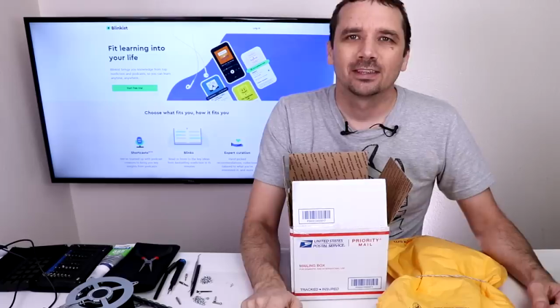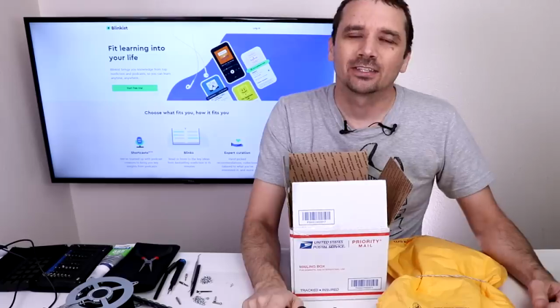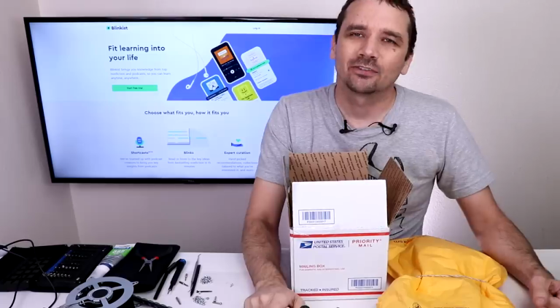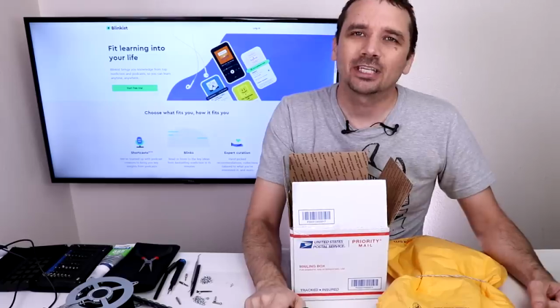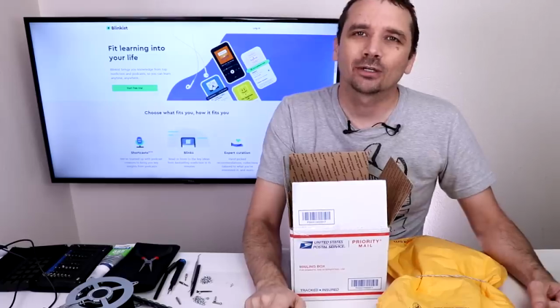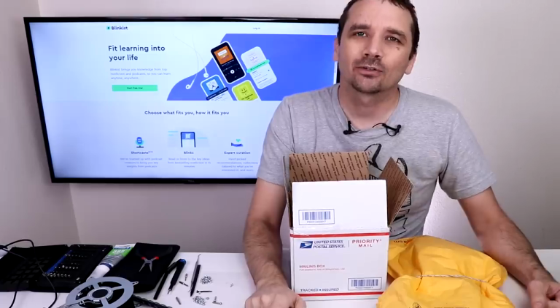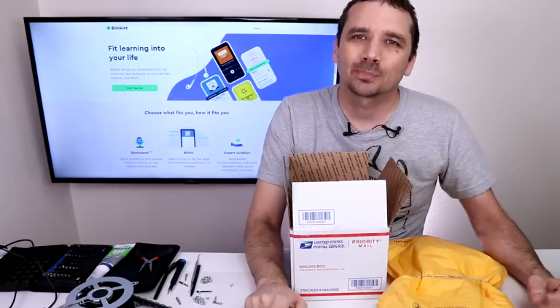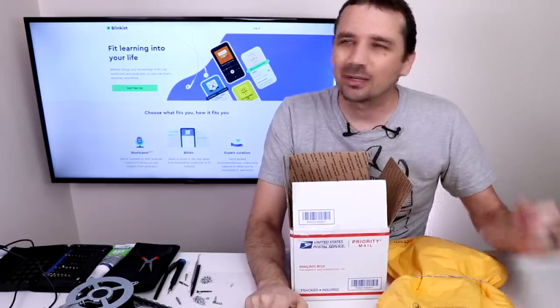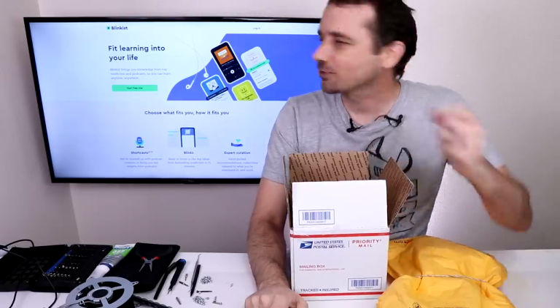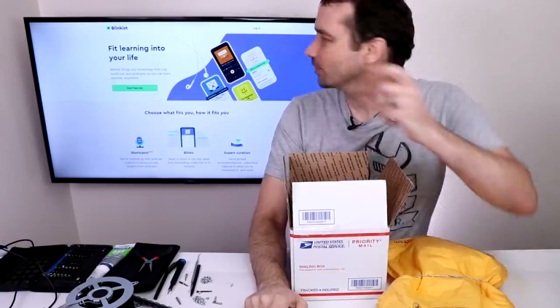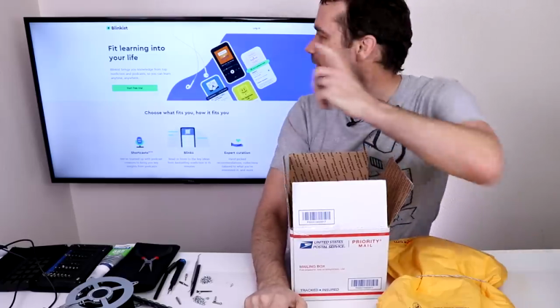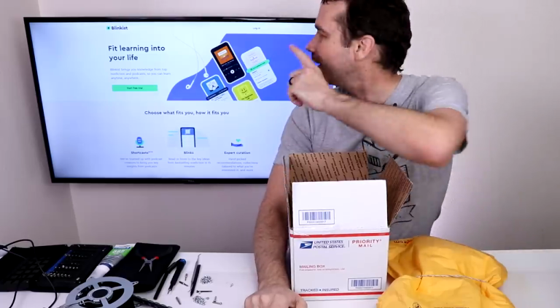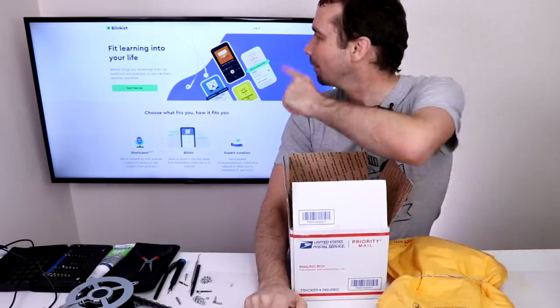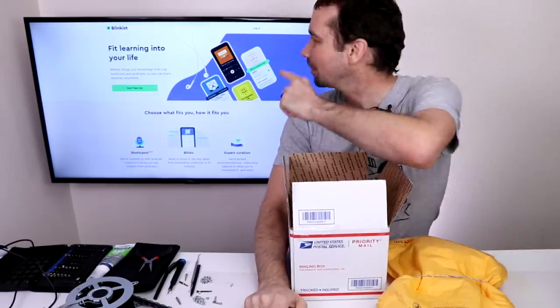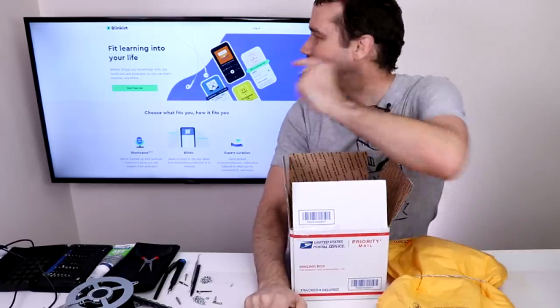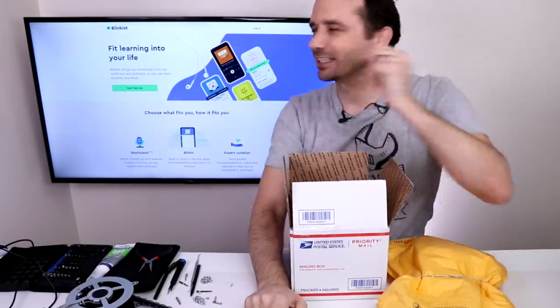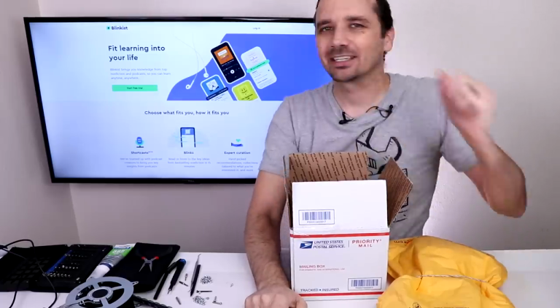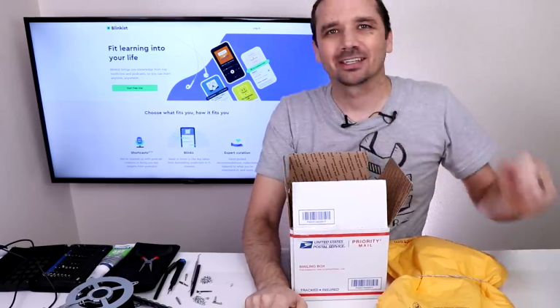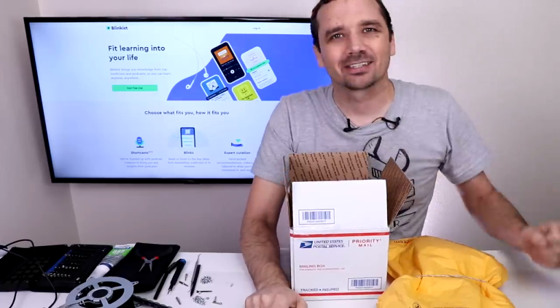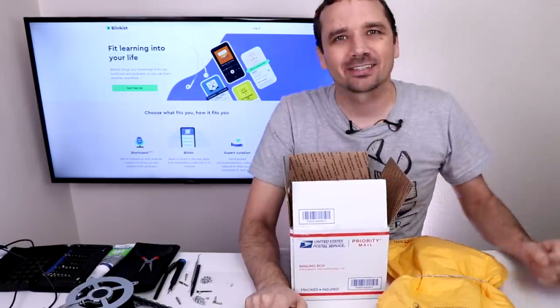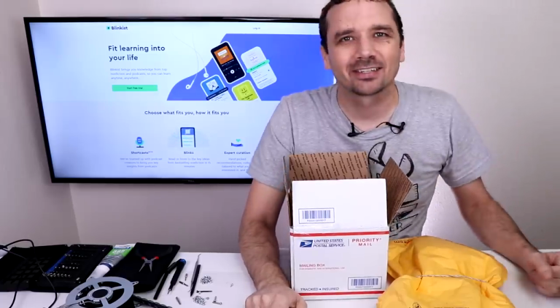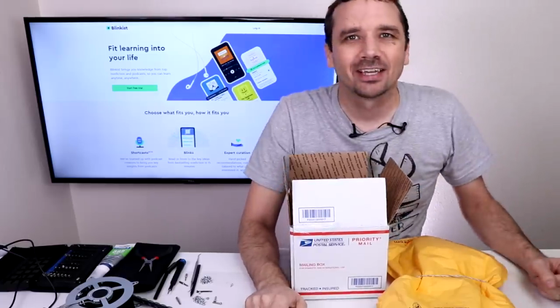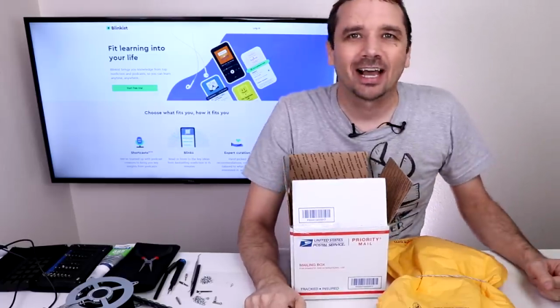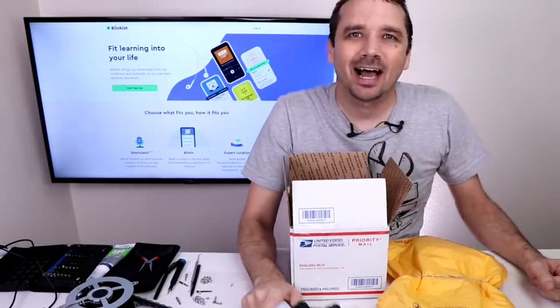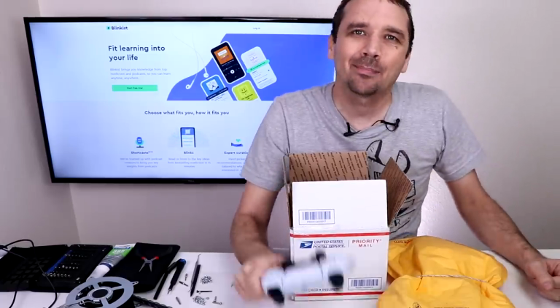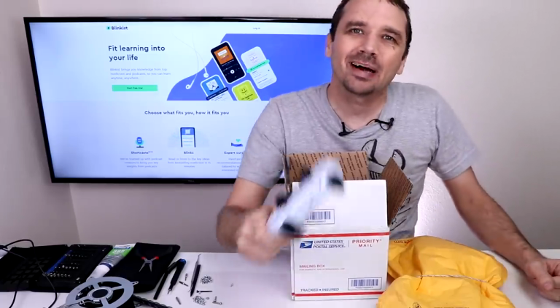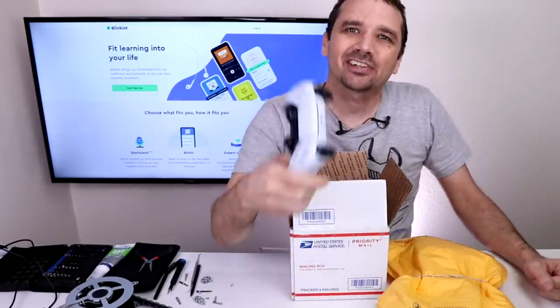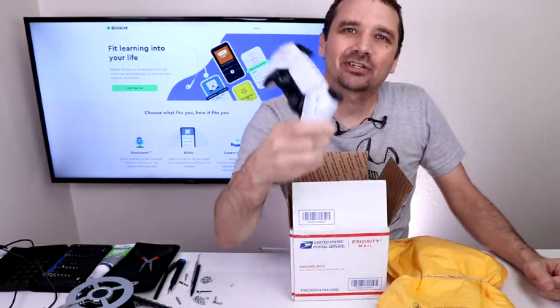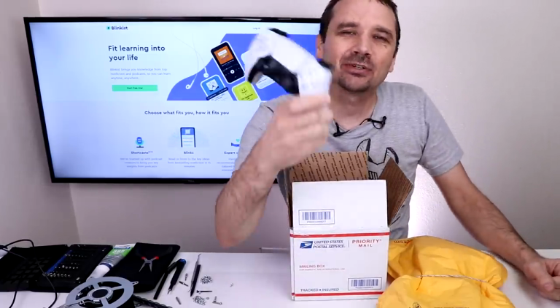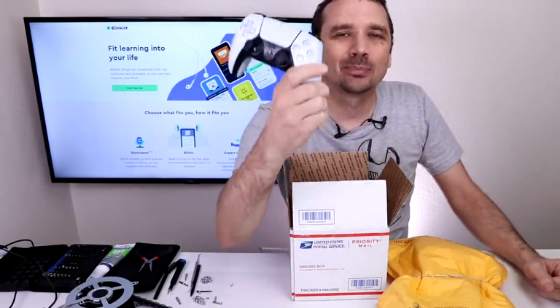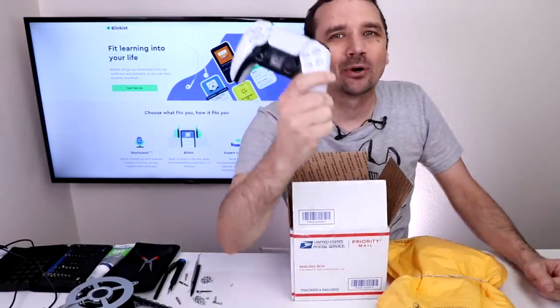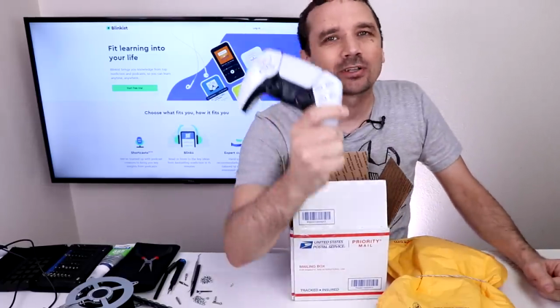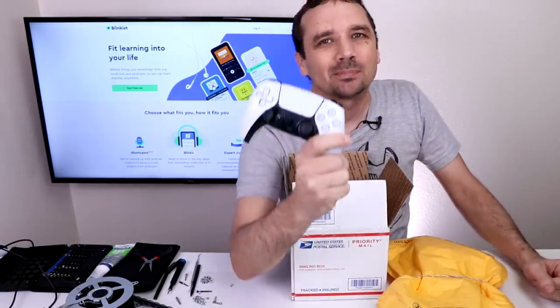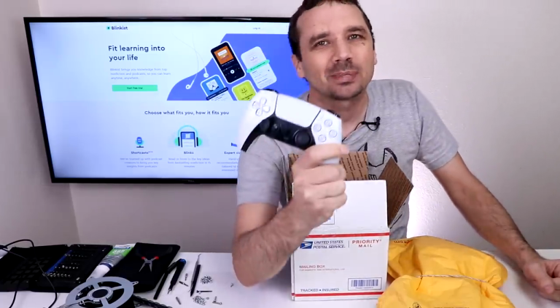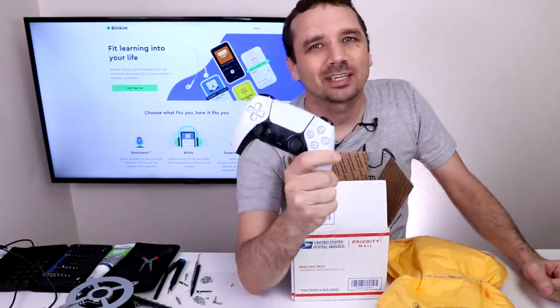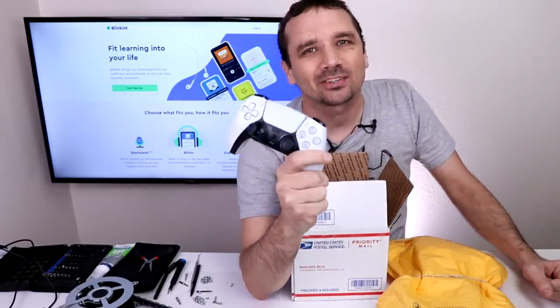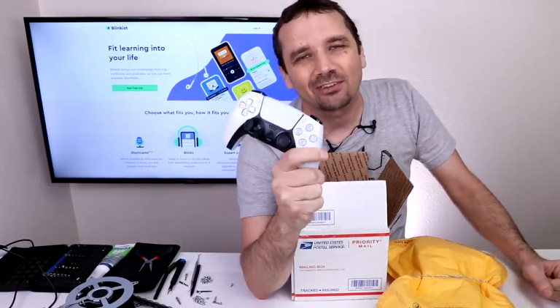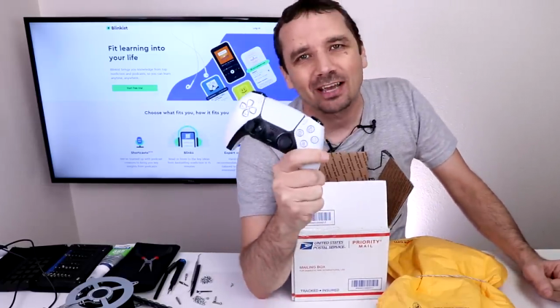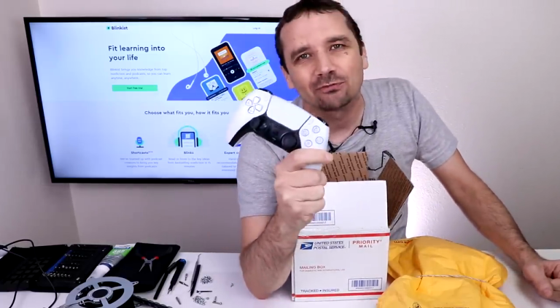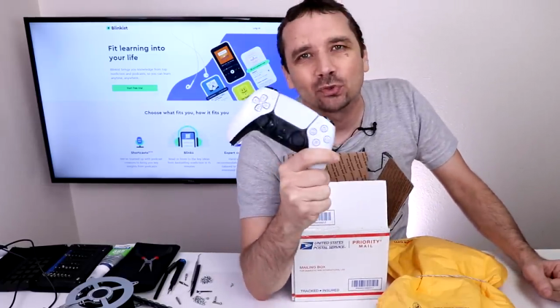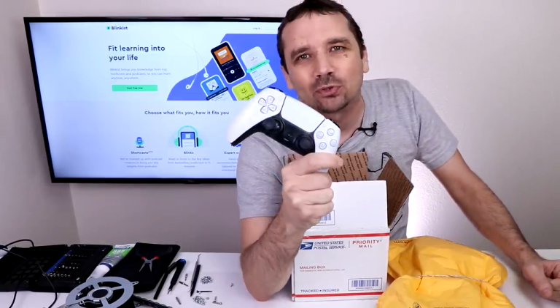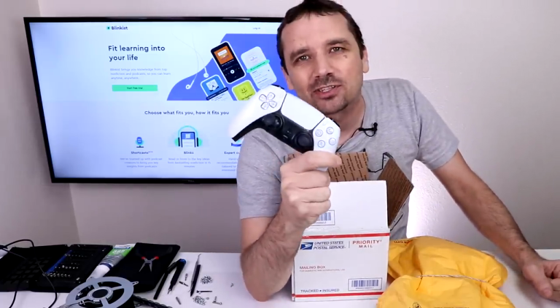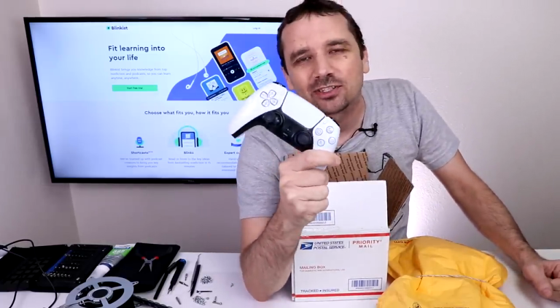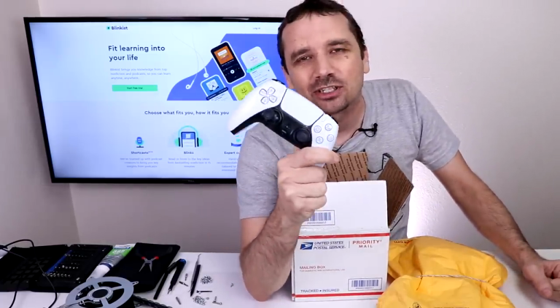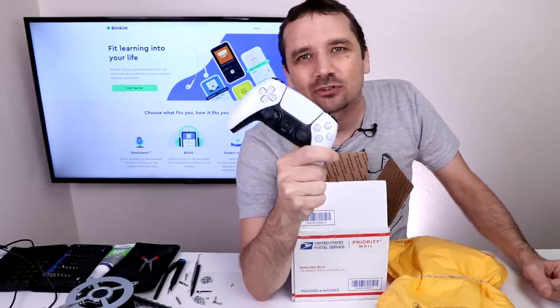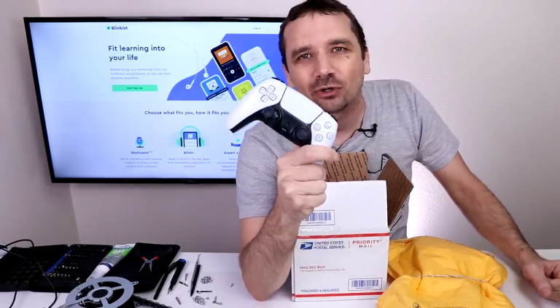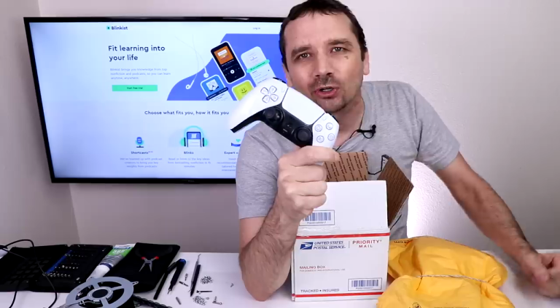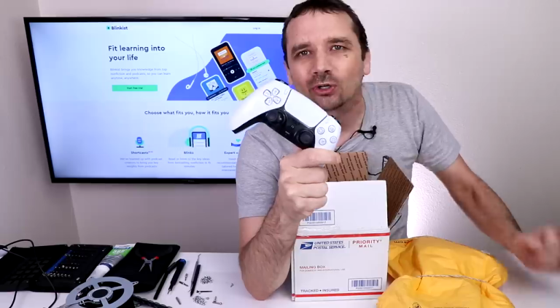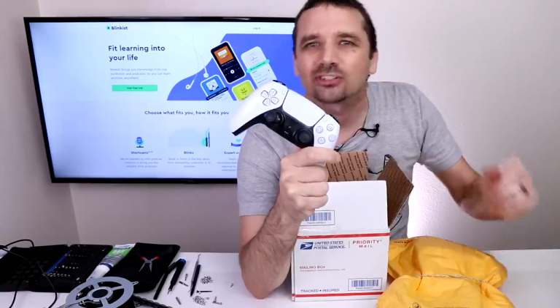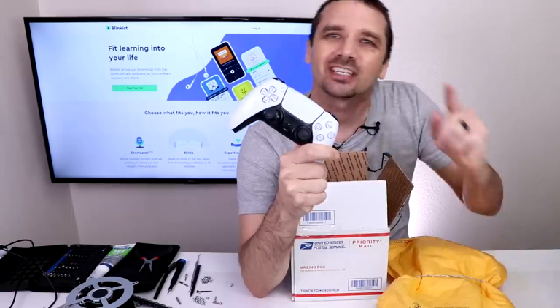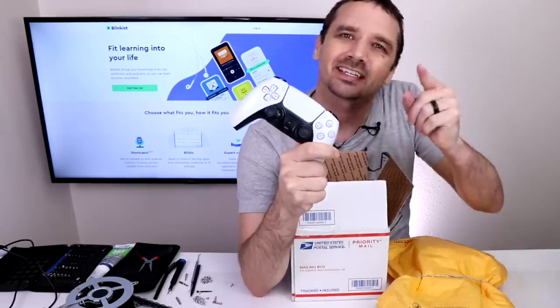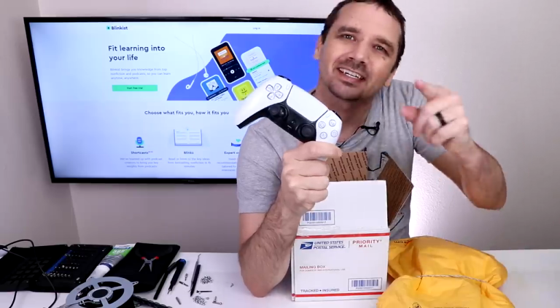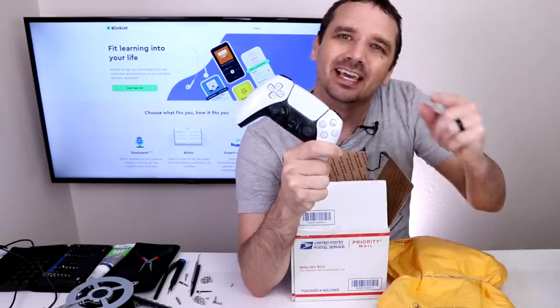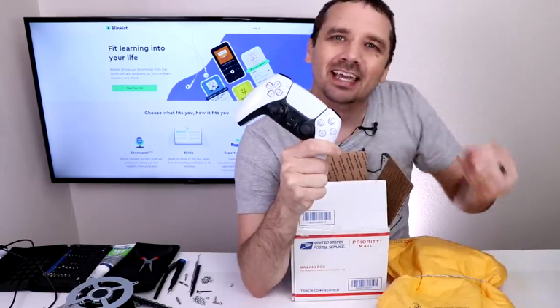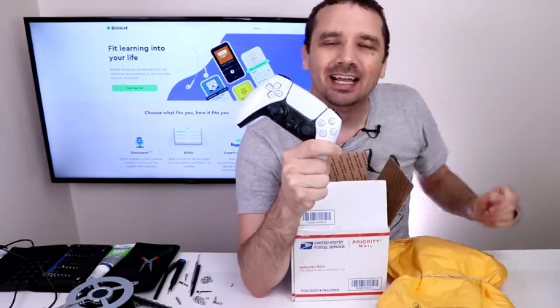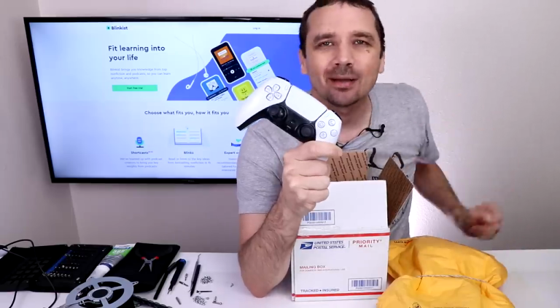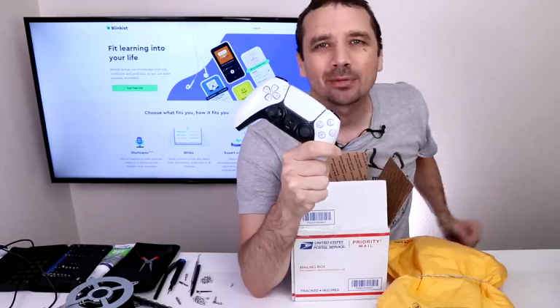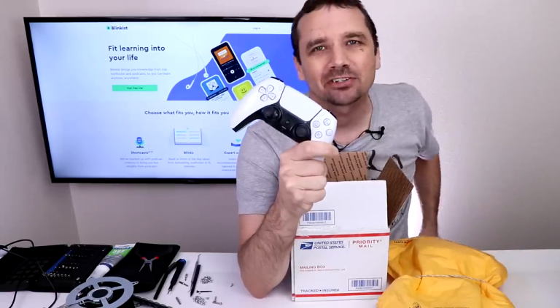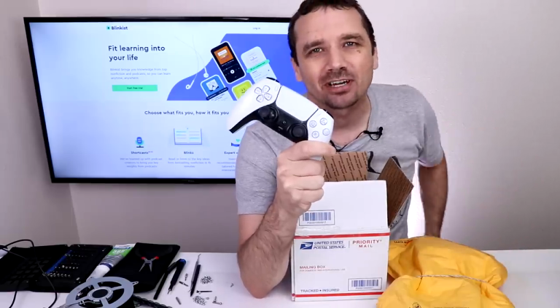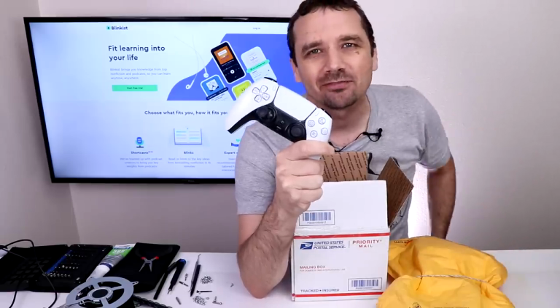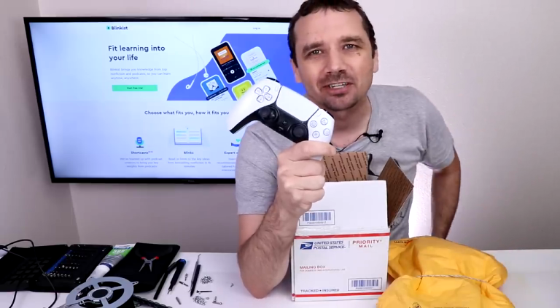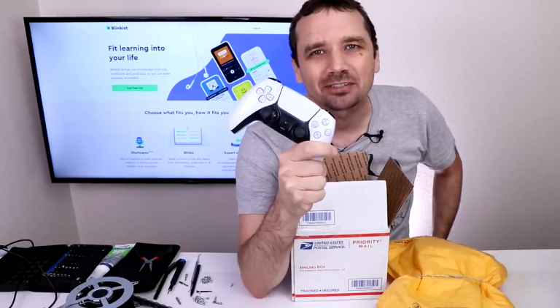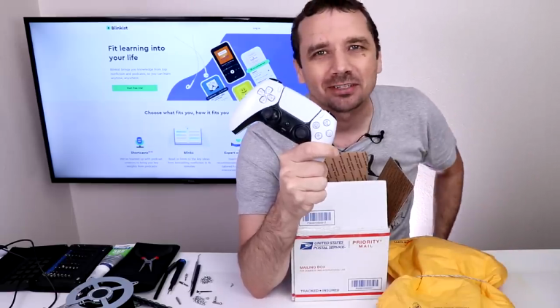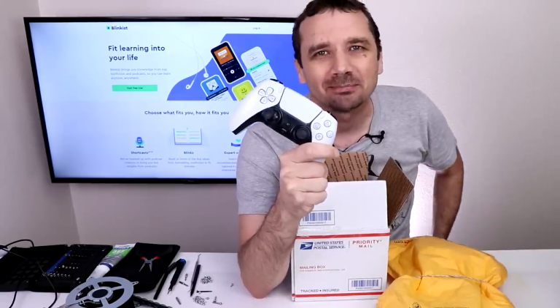This video is sponsored by Blinkist. I bought two broken PS5 DualSense controllers and today I'm gonna try and fix them.